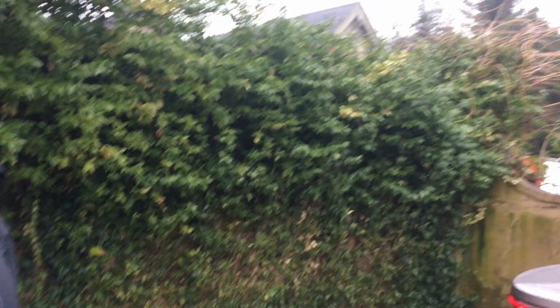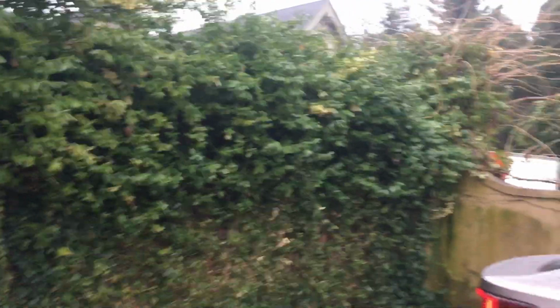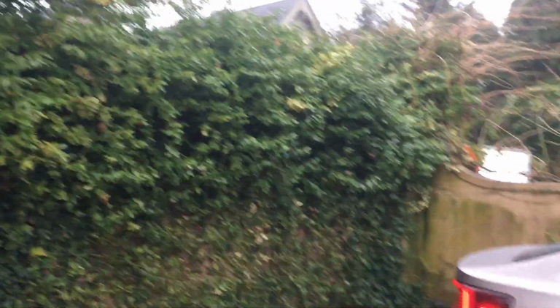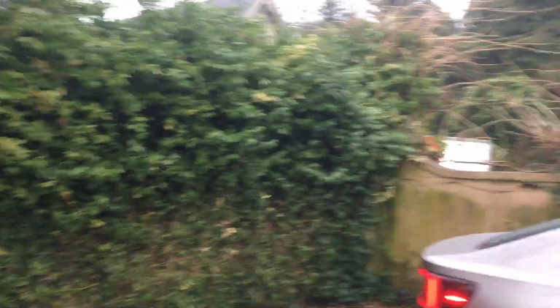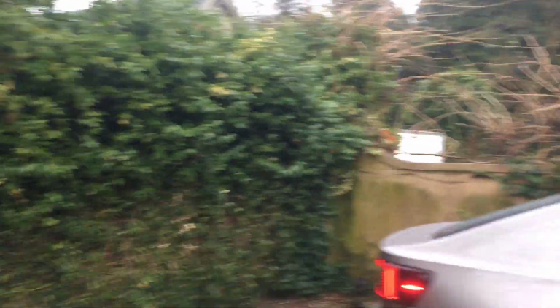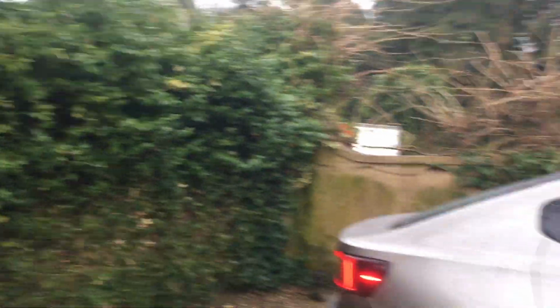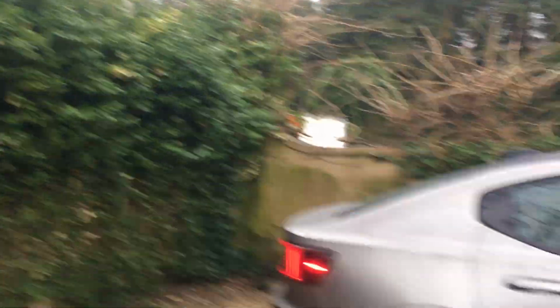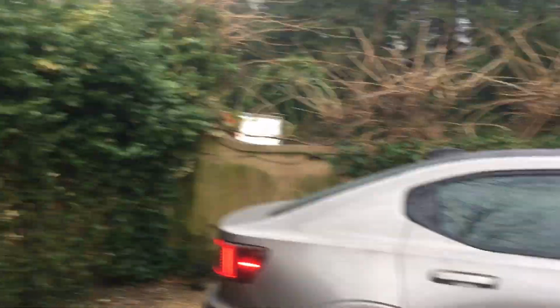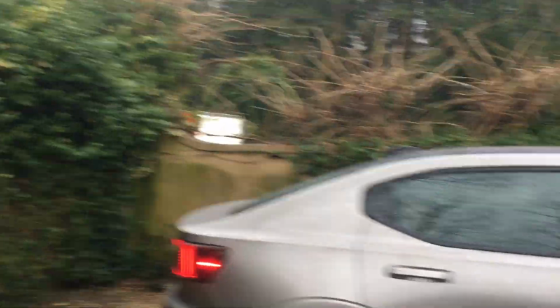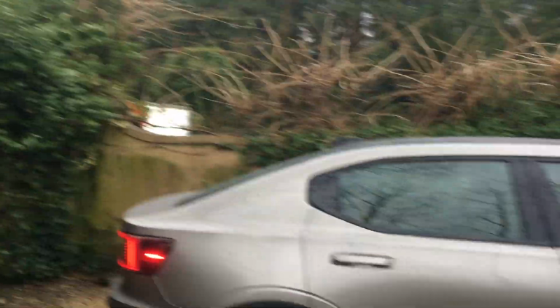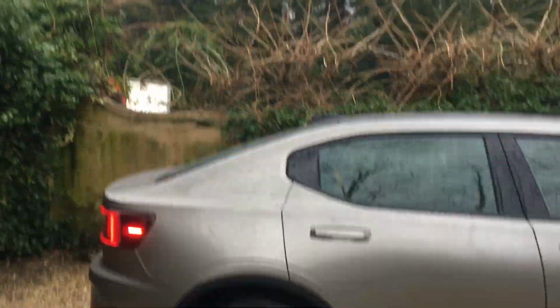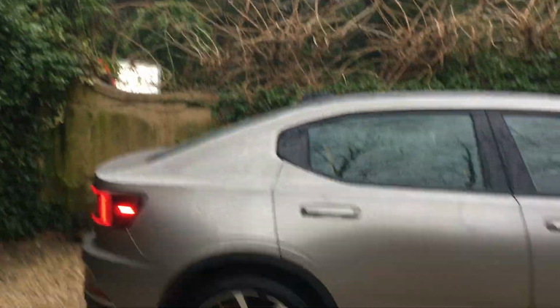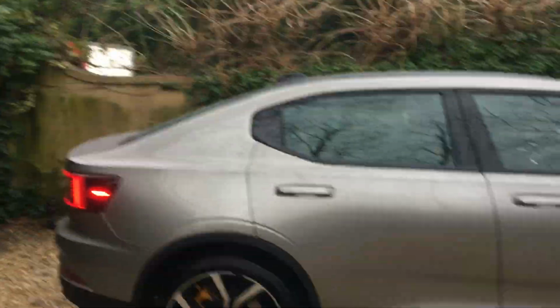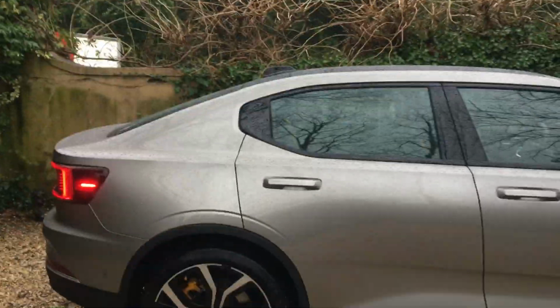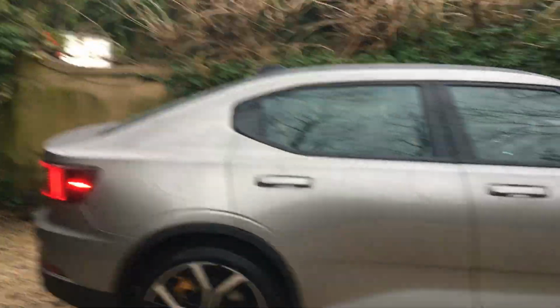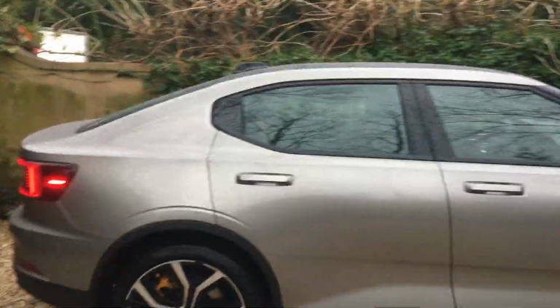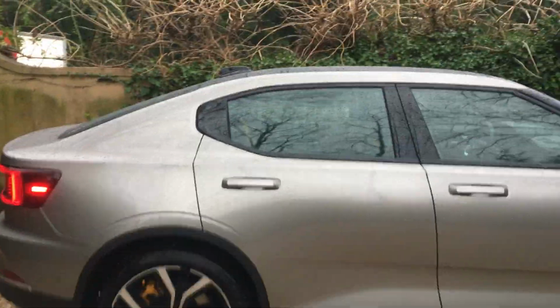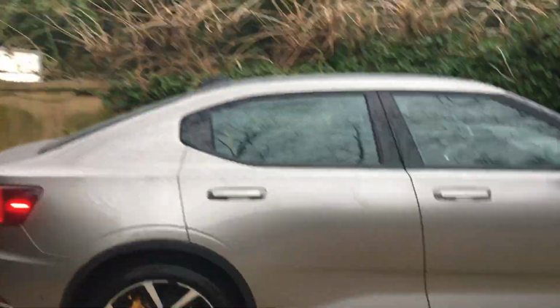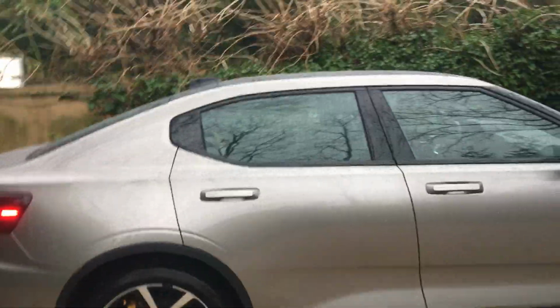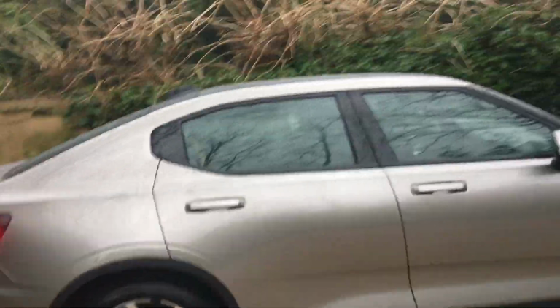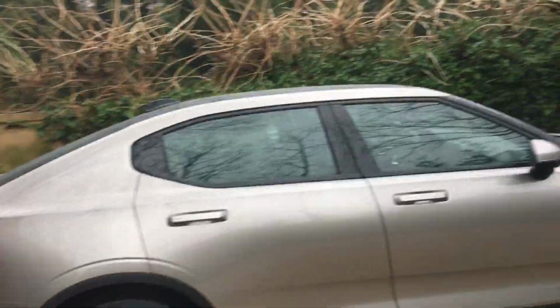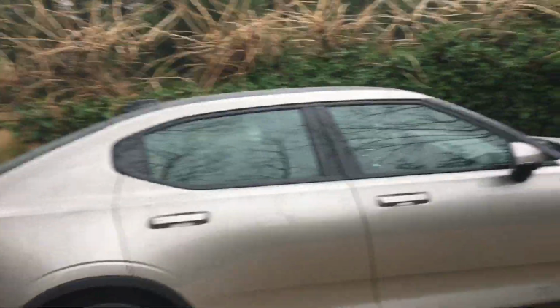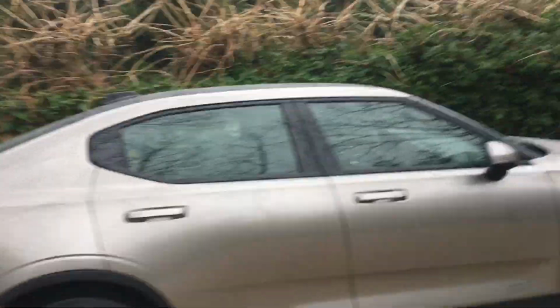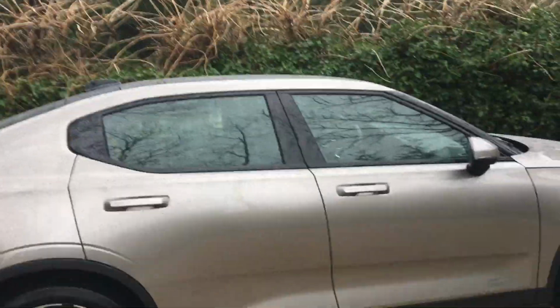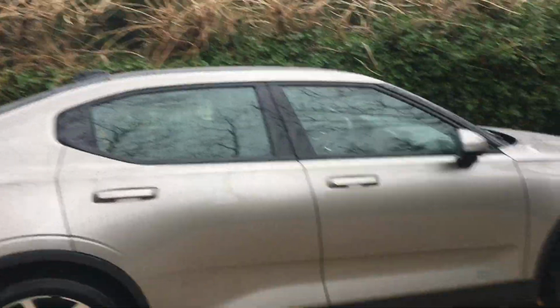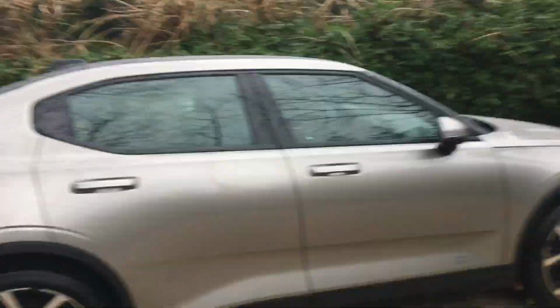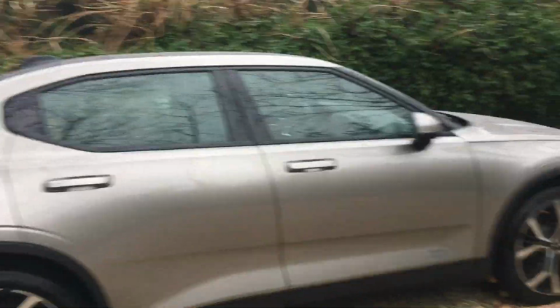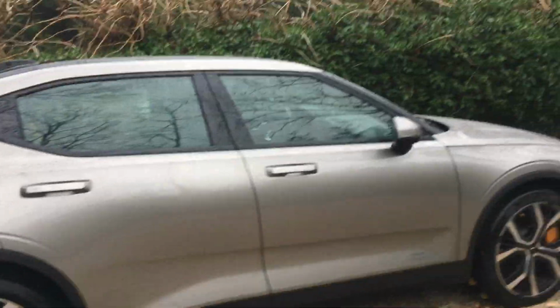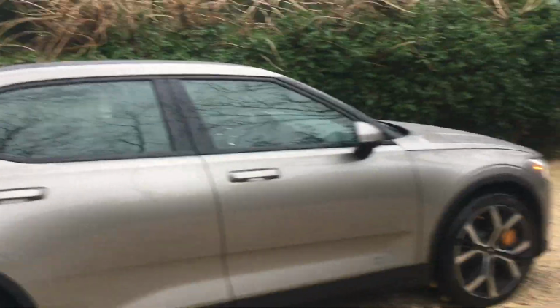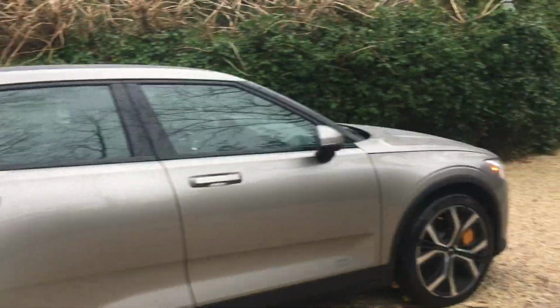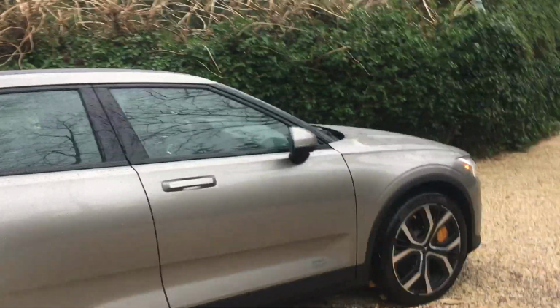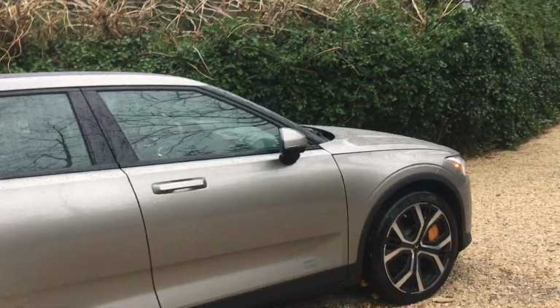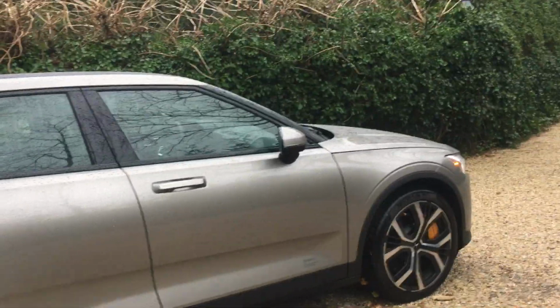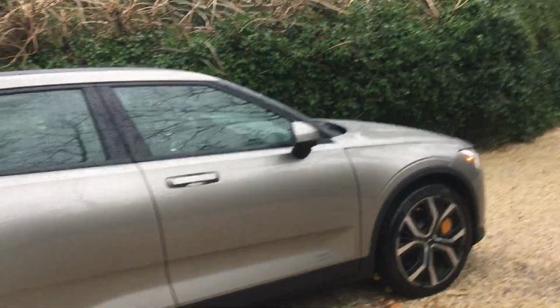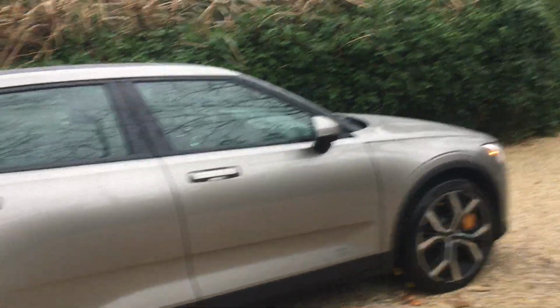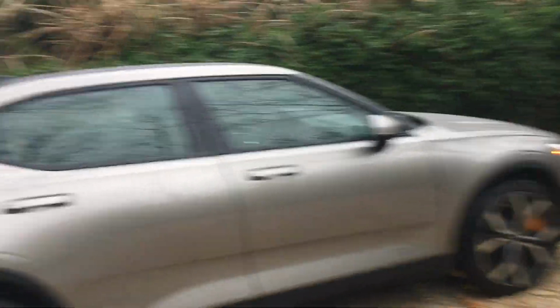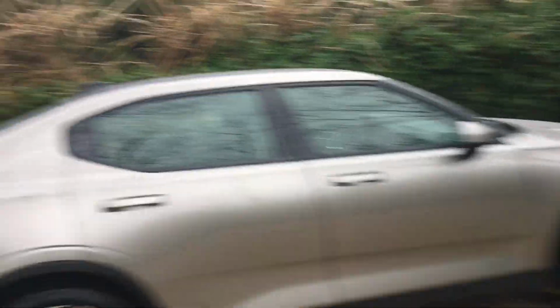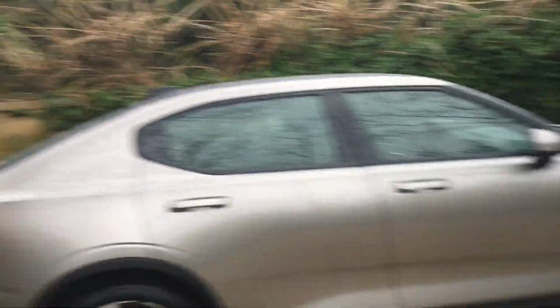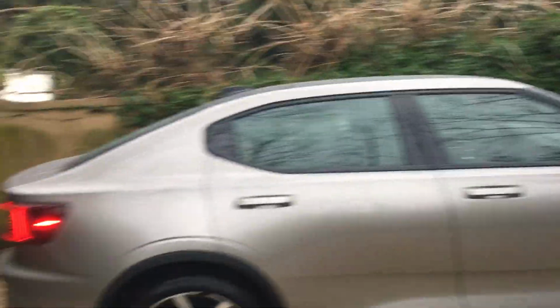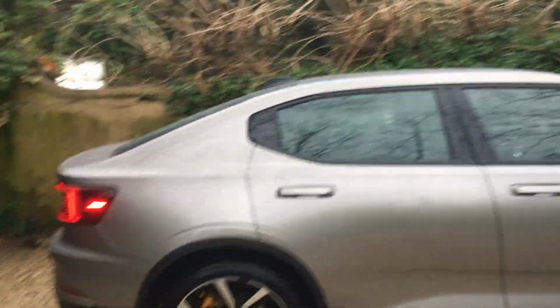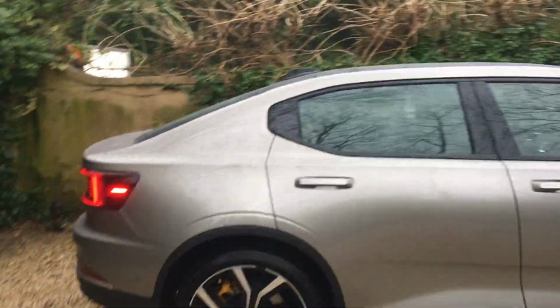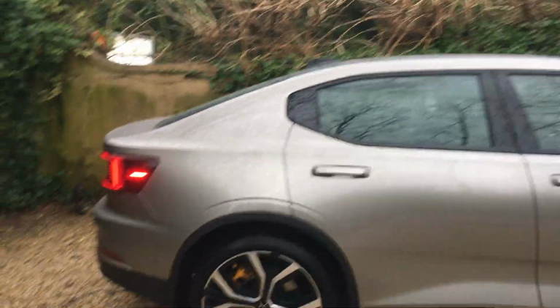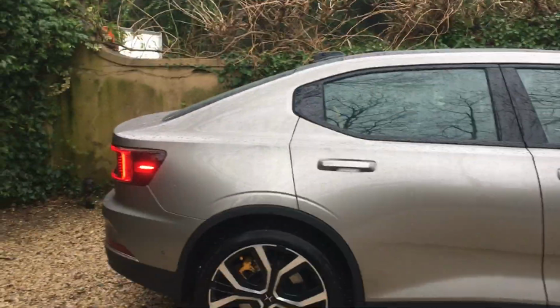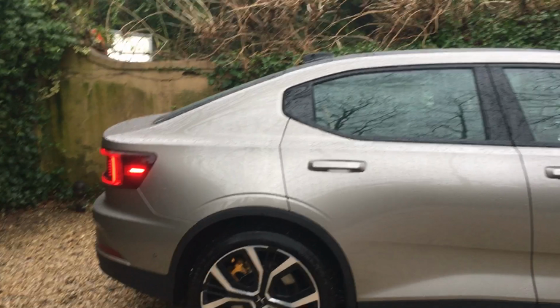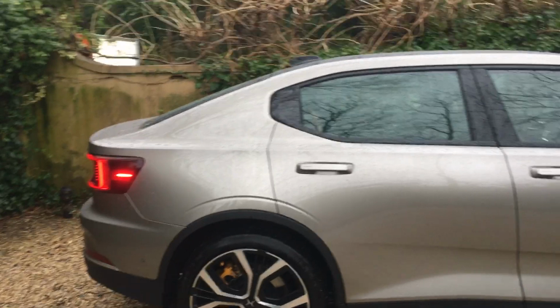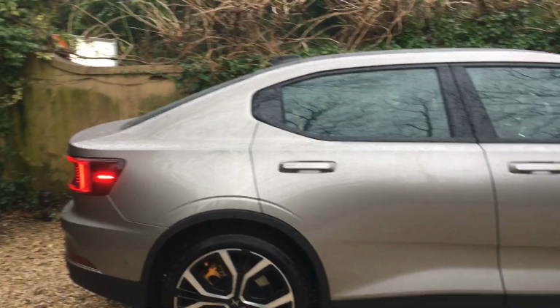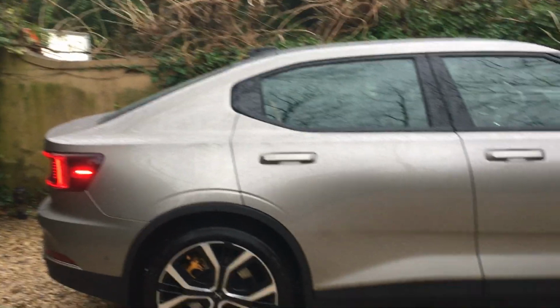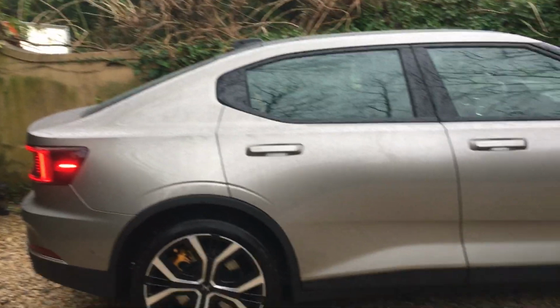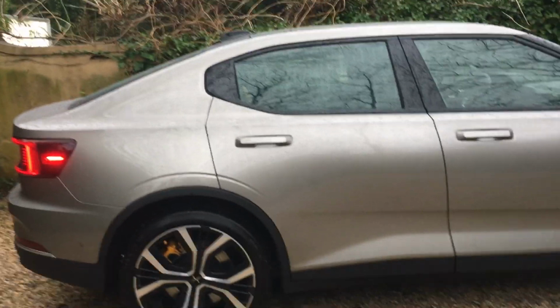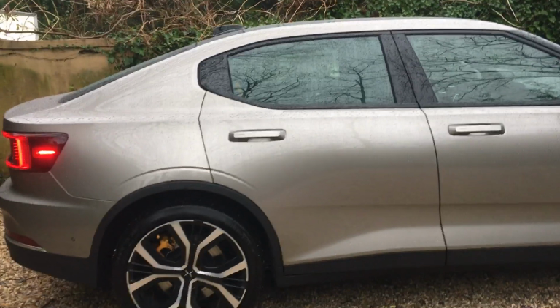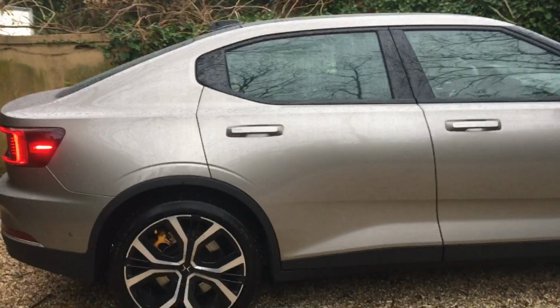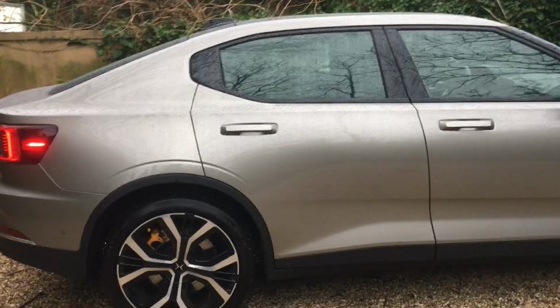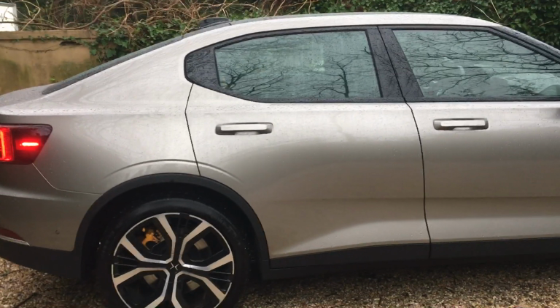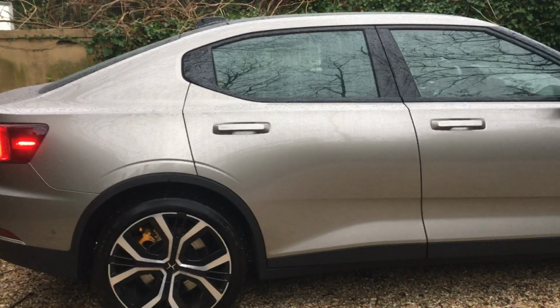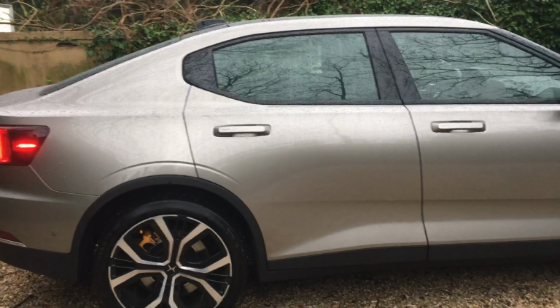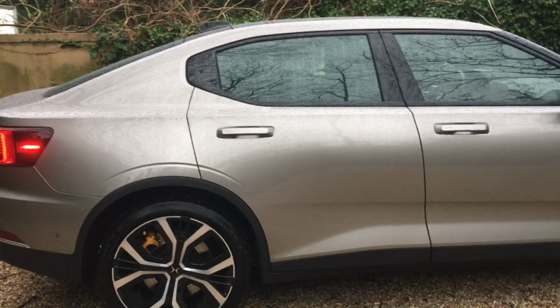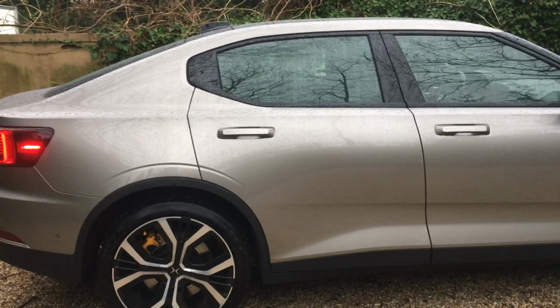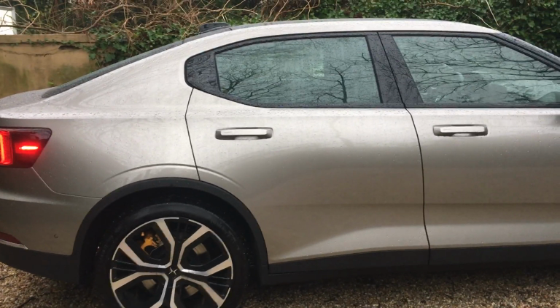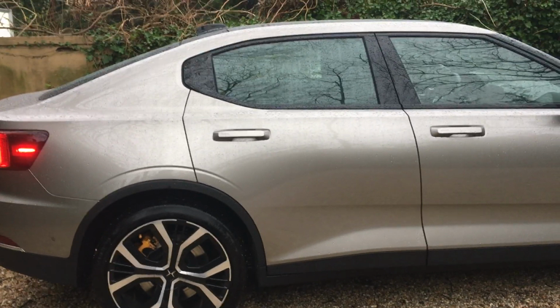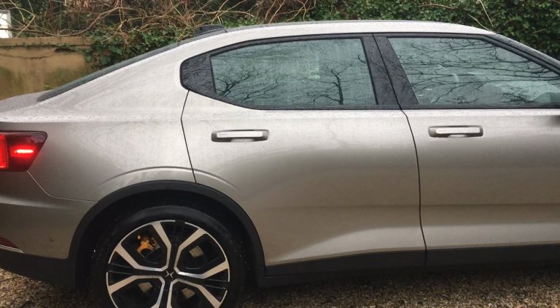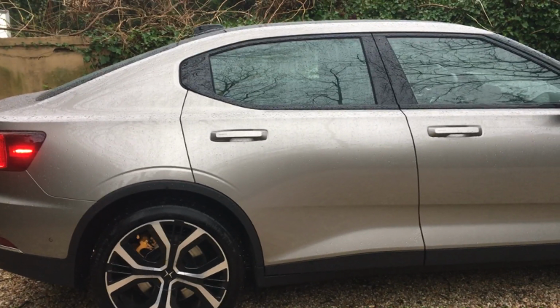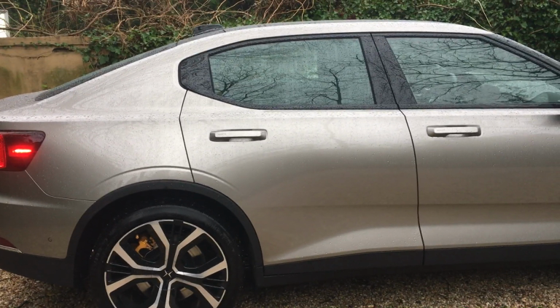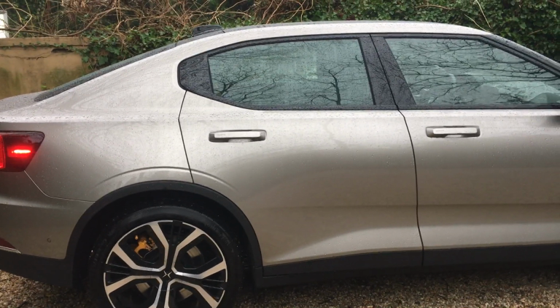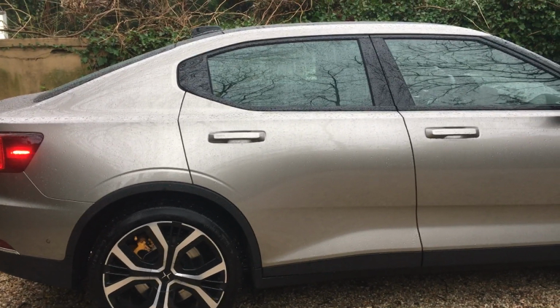What is it? Just tell me. The Polestar 2 is a 100% electric performance vehicle, designed in Sweden.